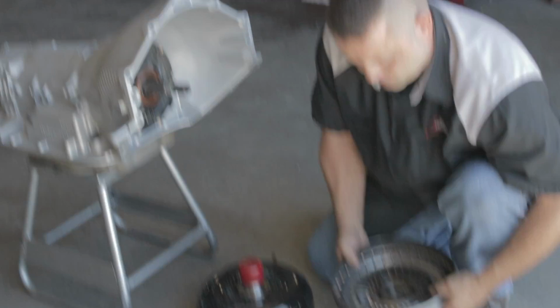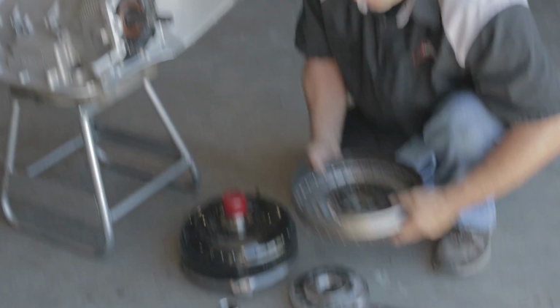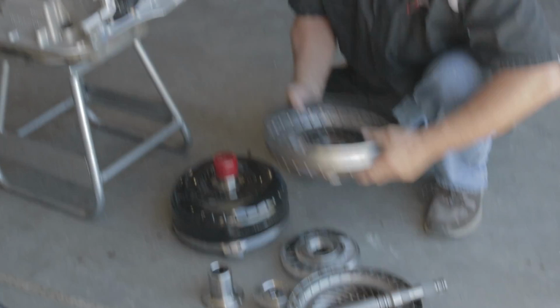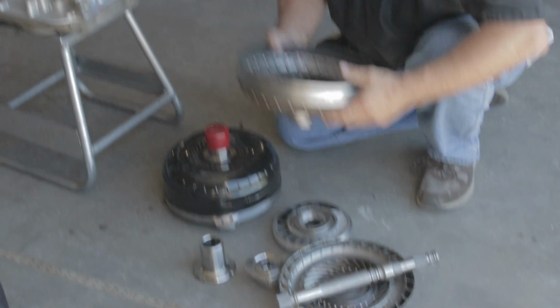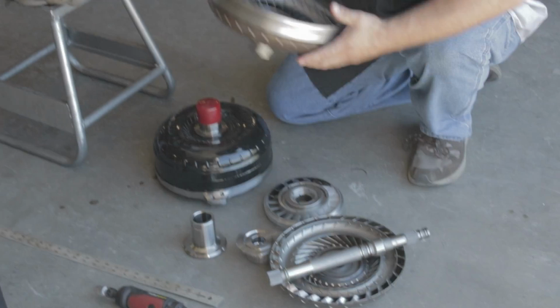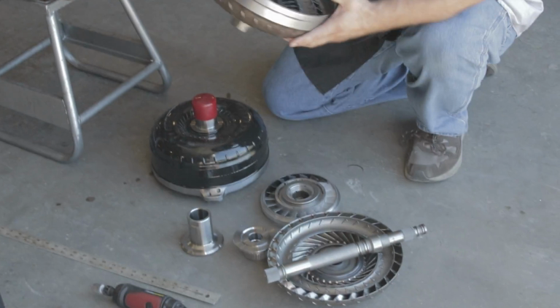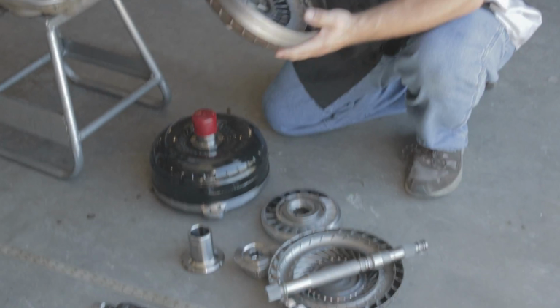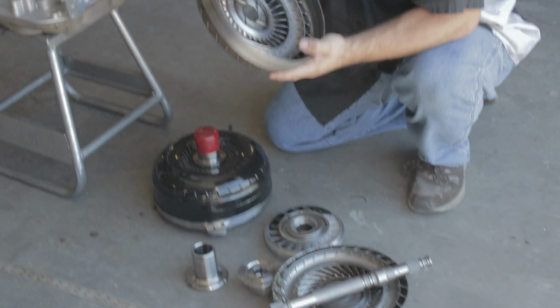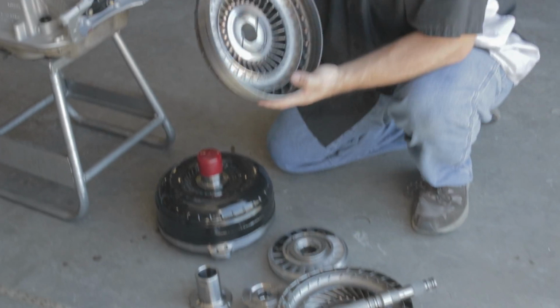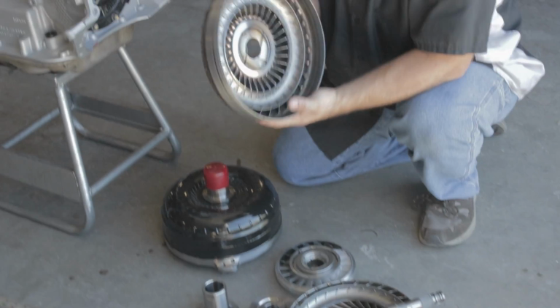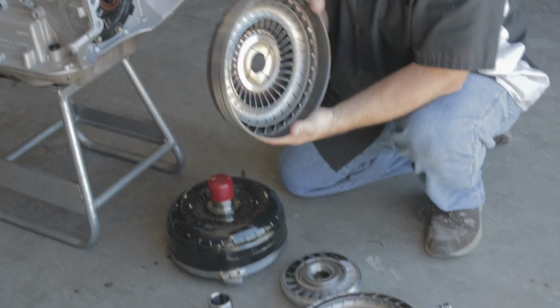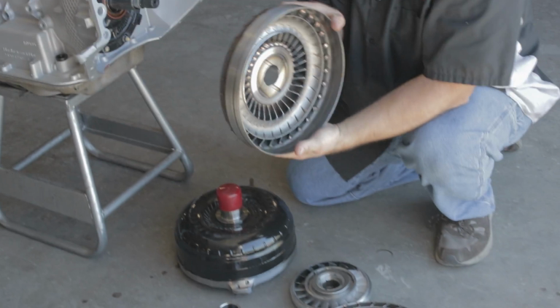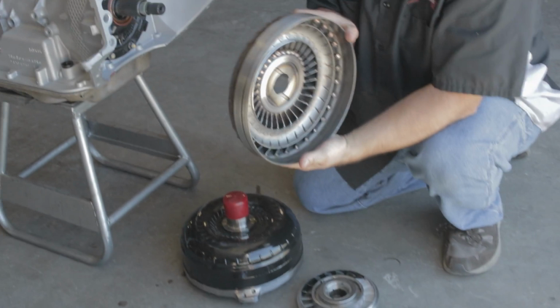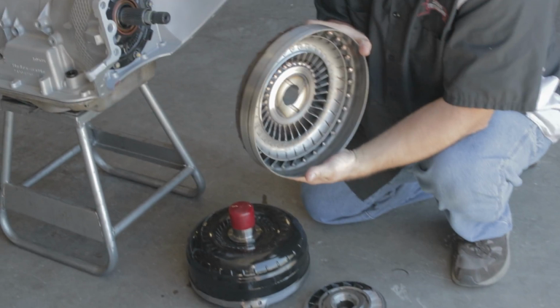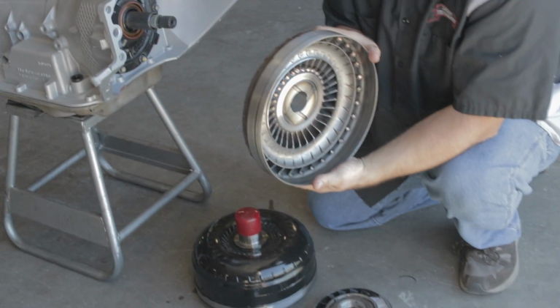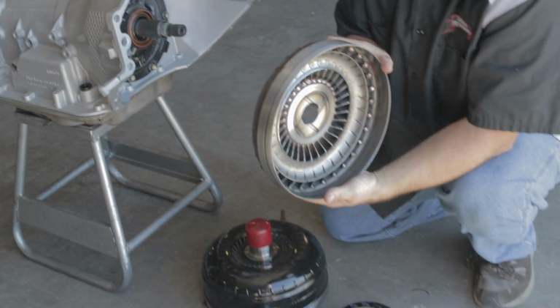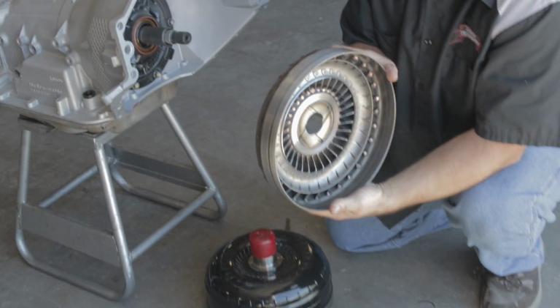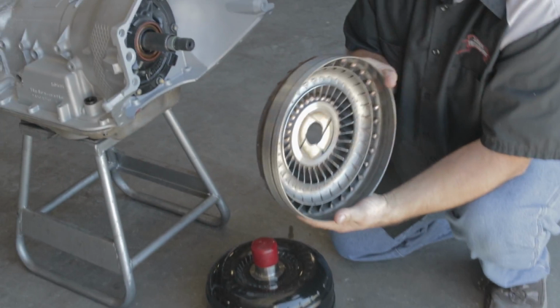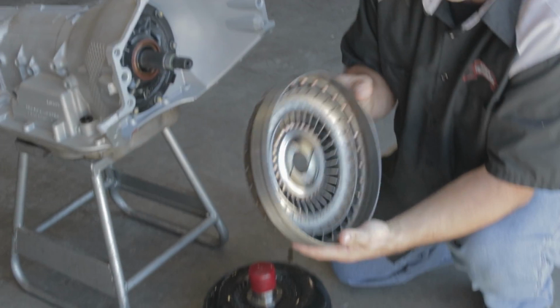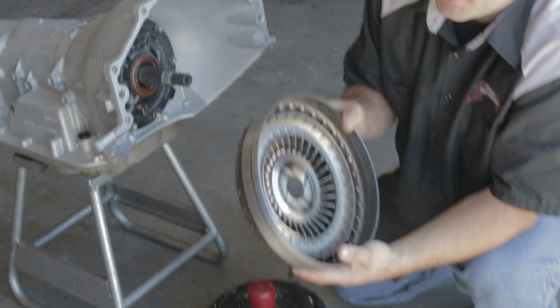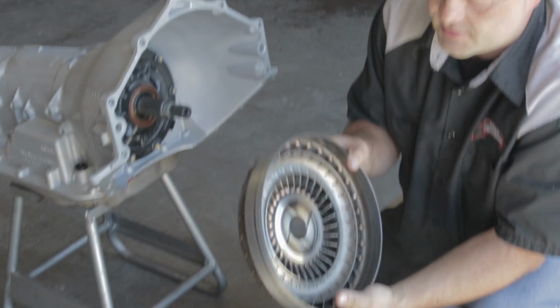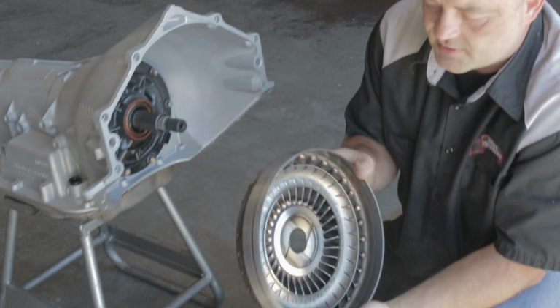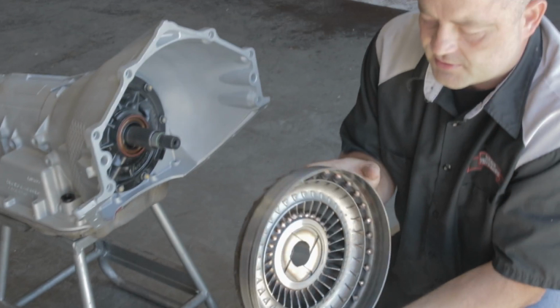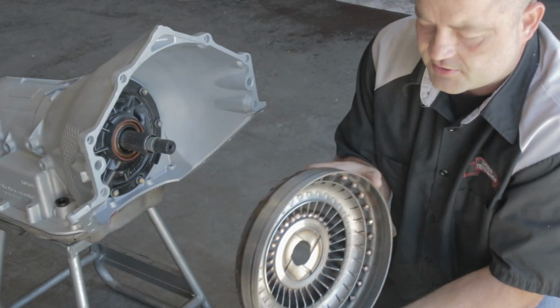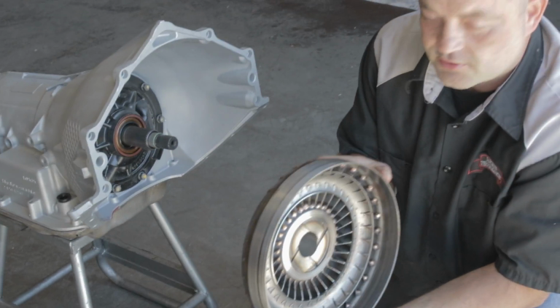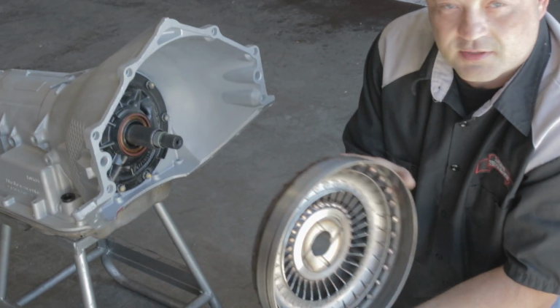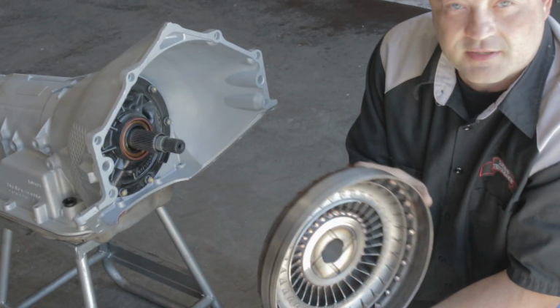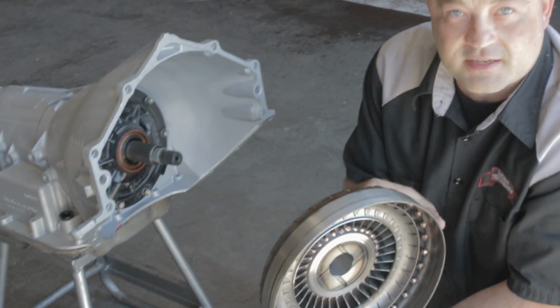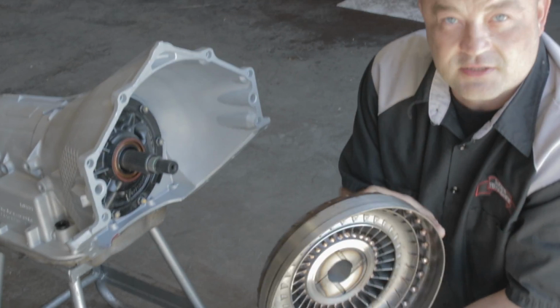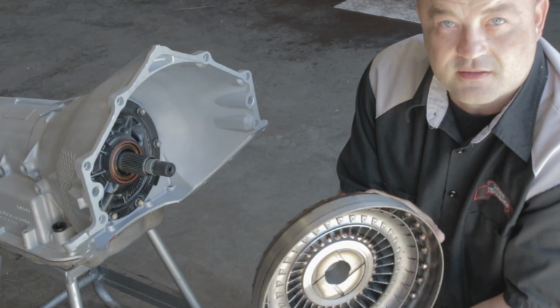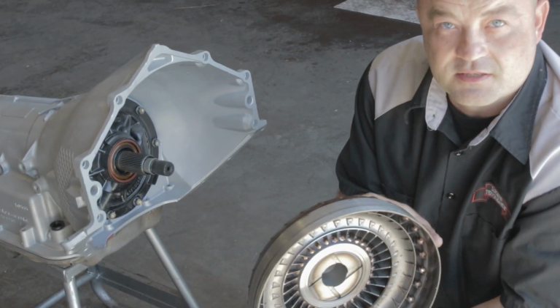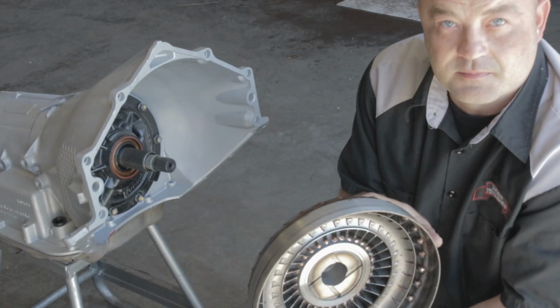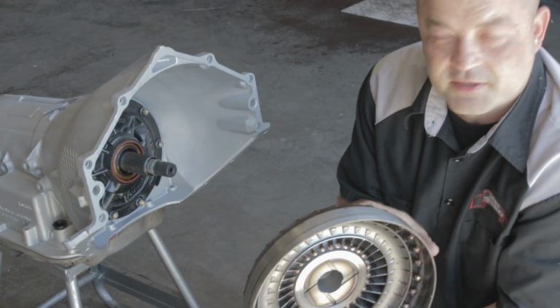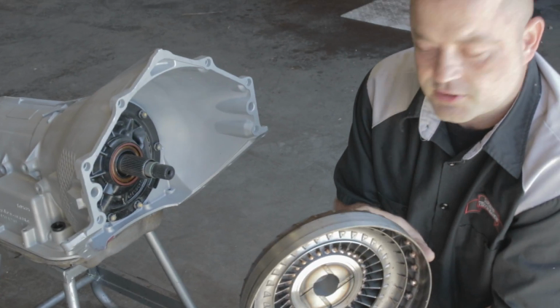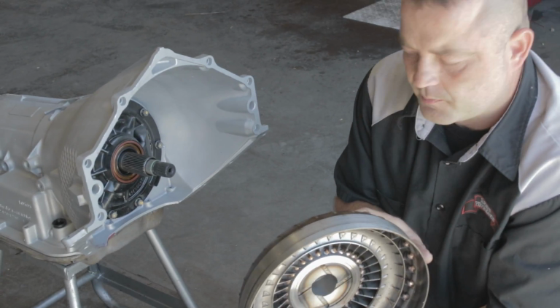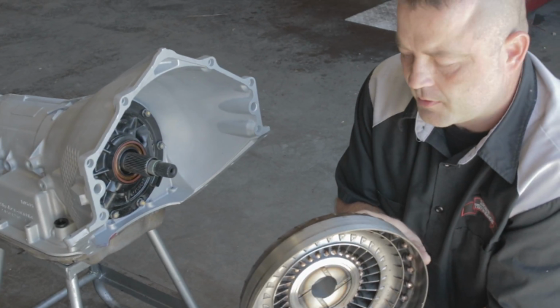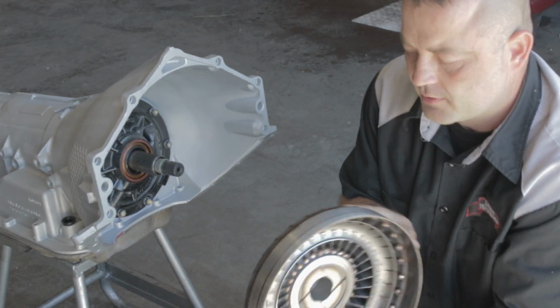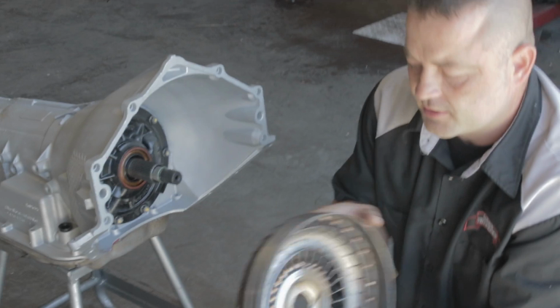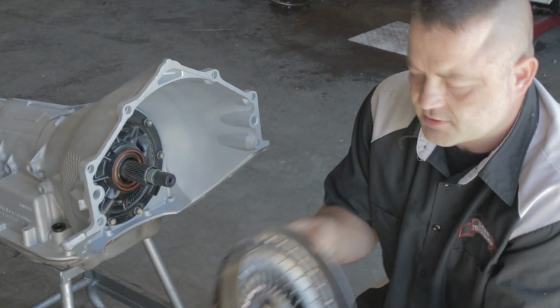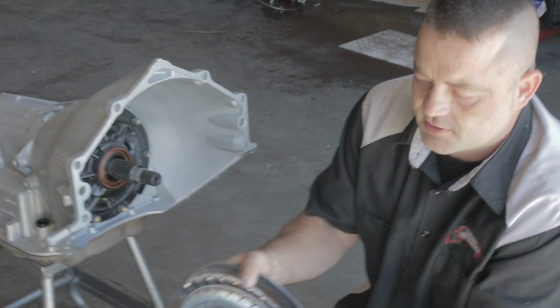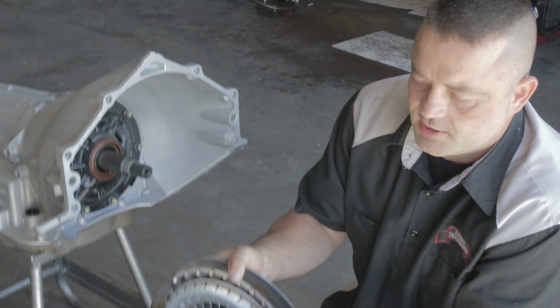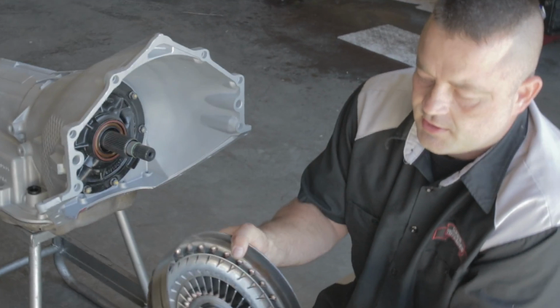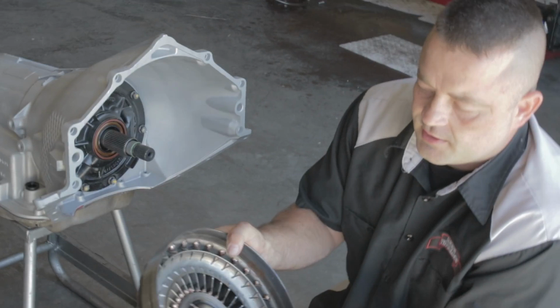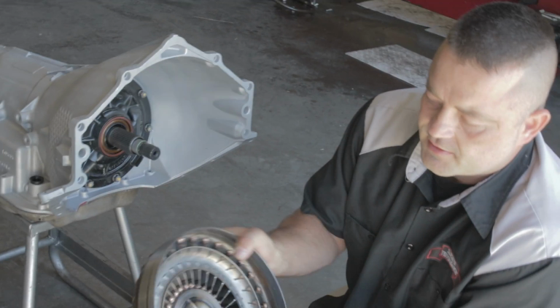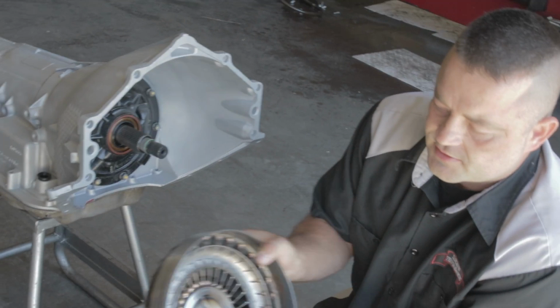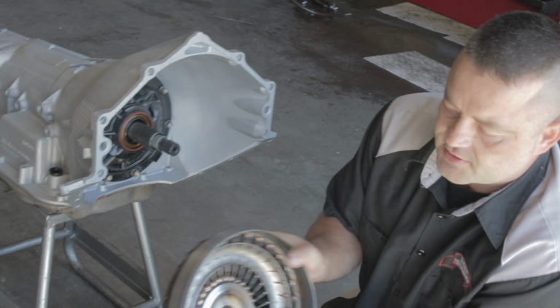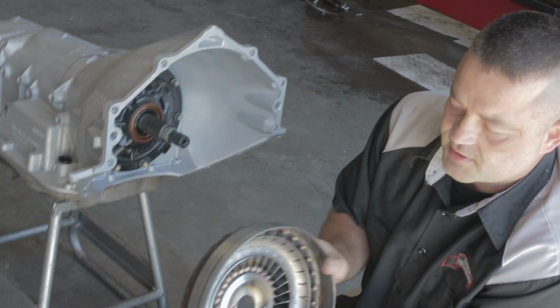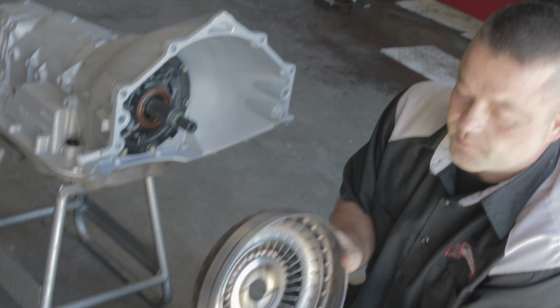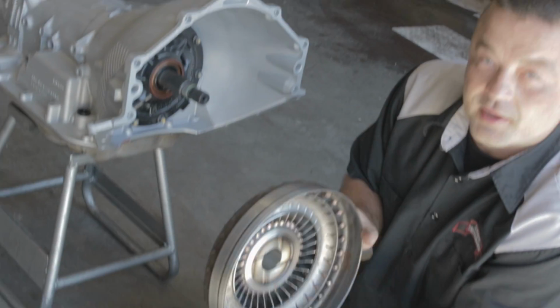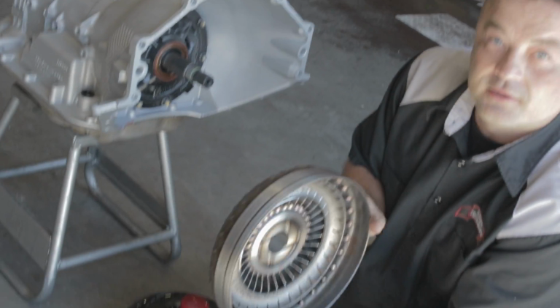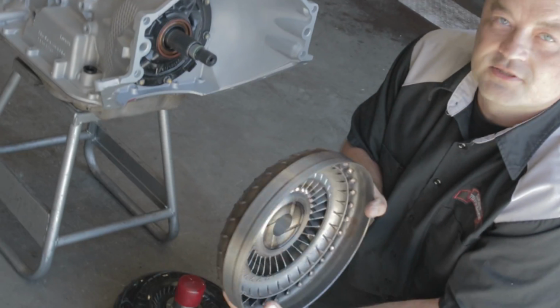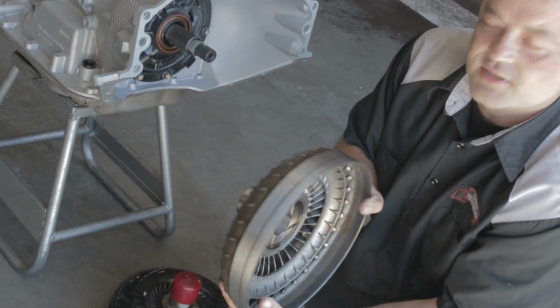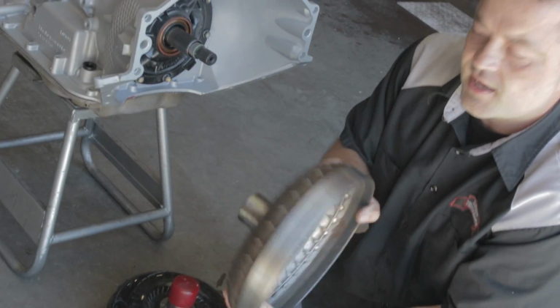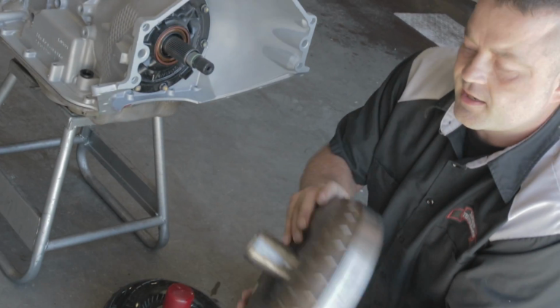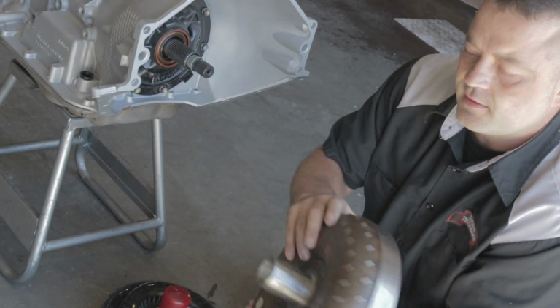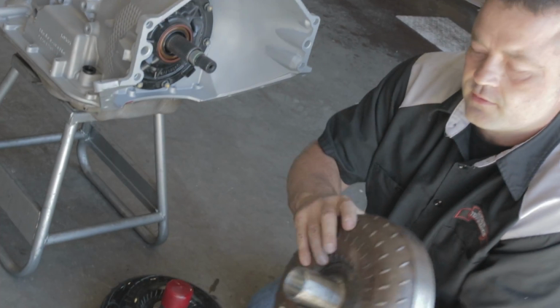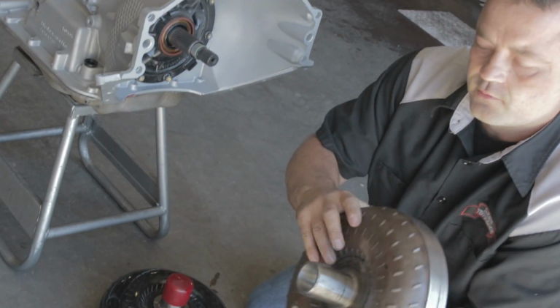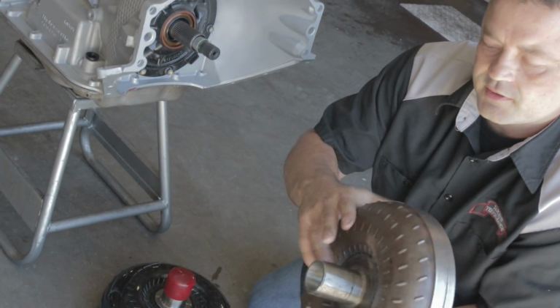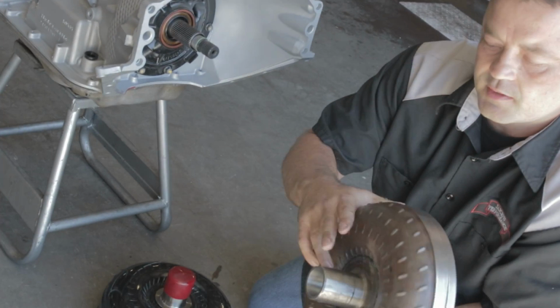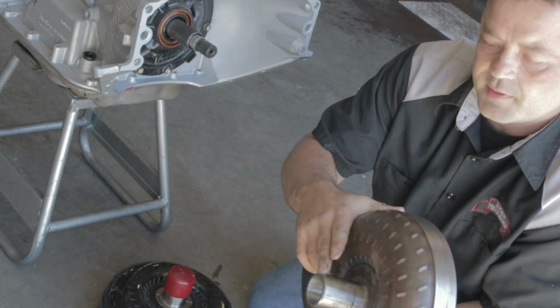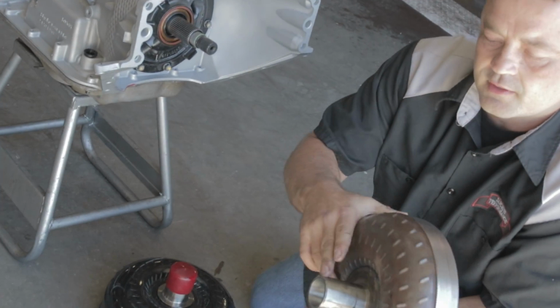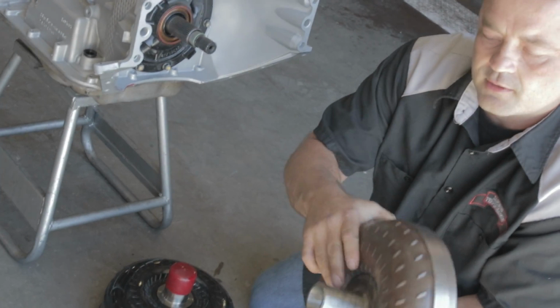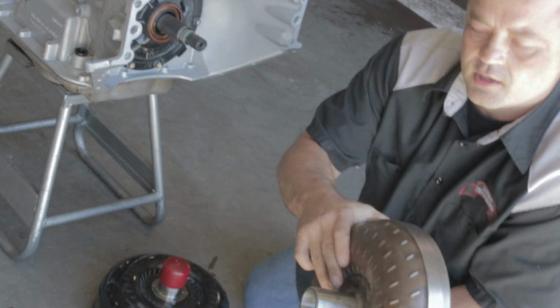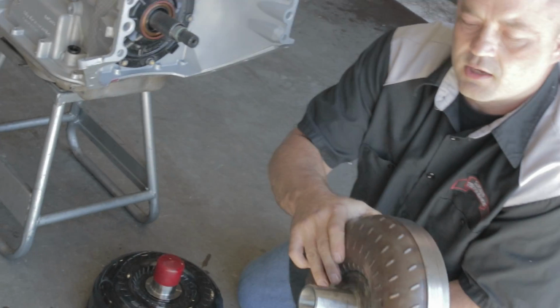The torque converter, when it's all welded together in one piece, still contains all these major components. This is the impeller side with the impeller hub.